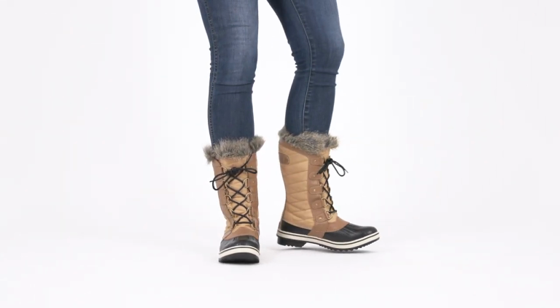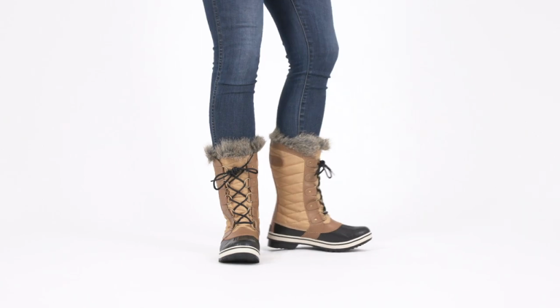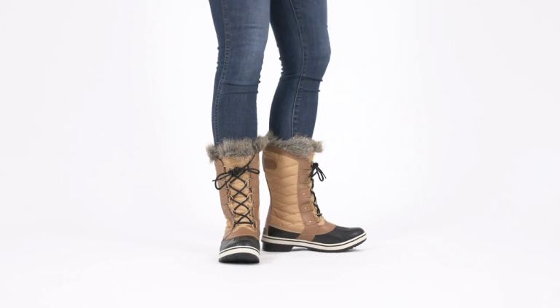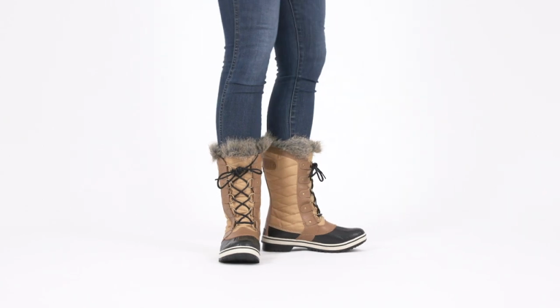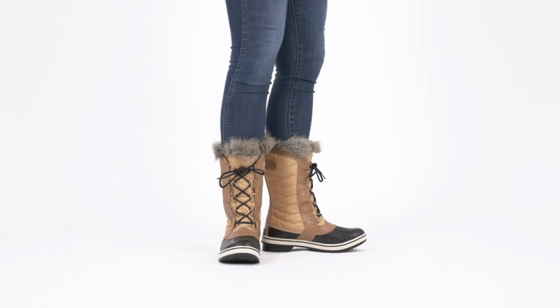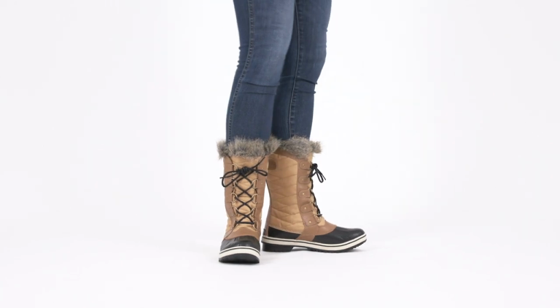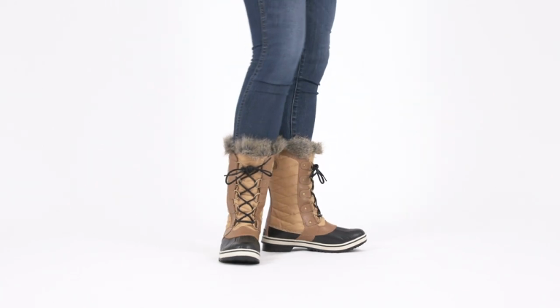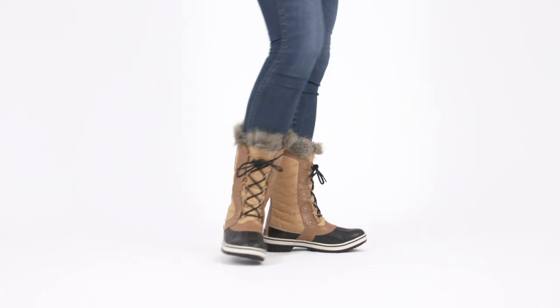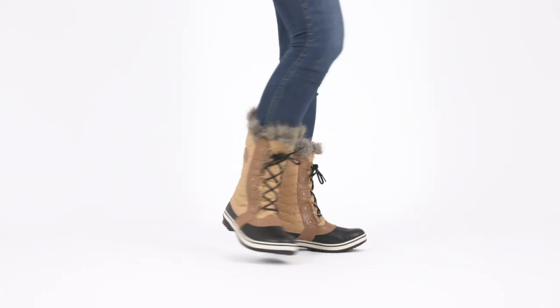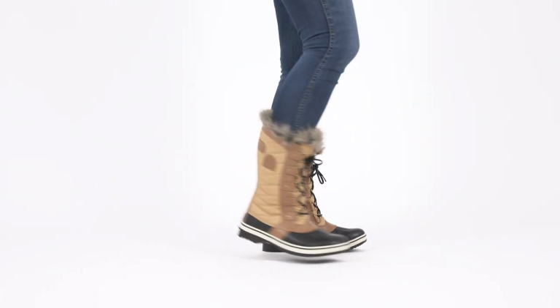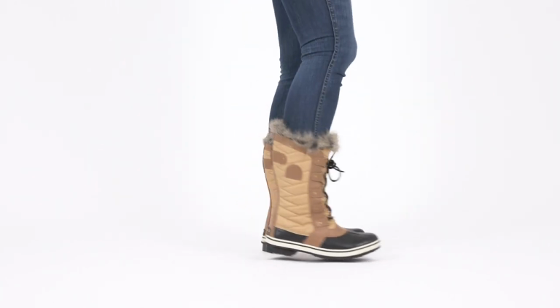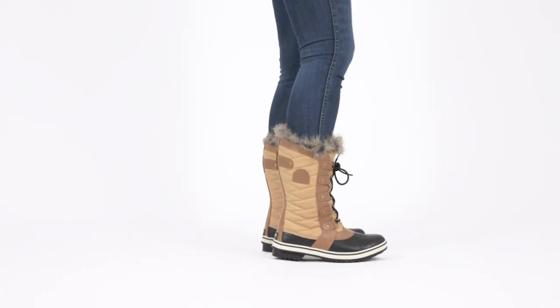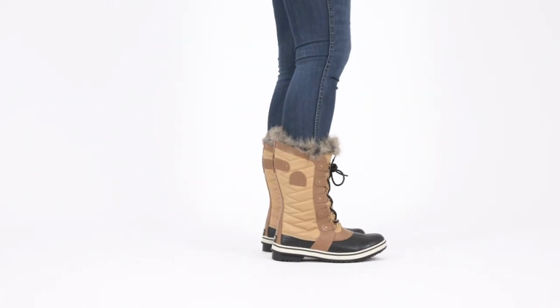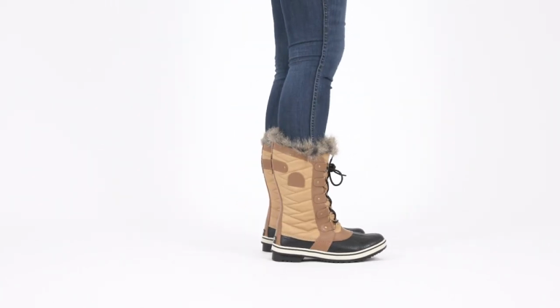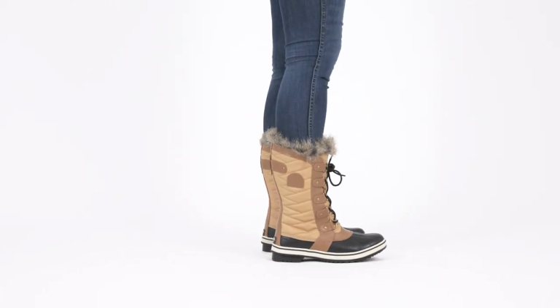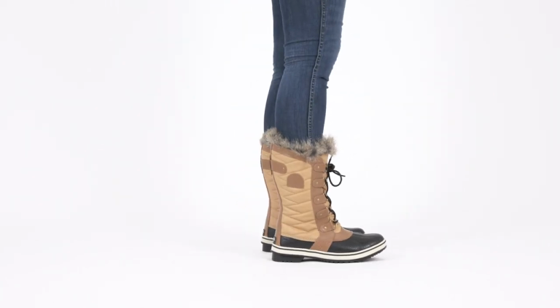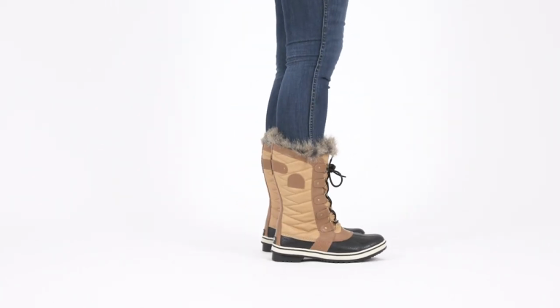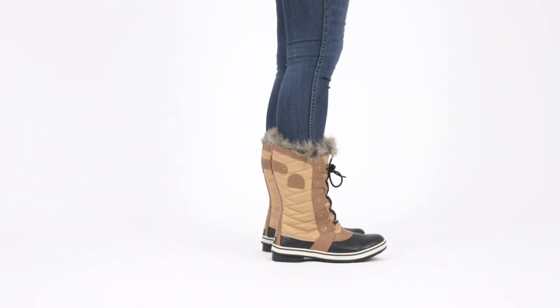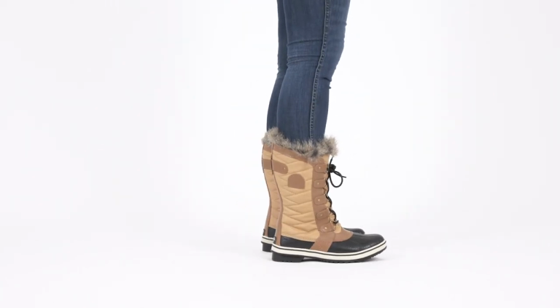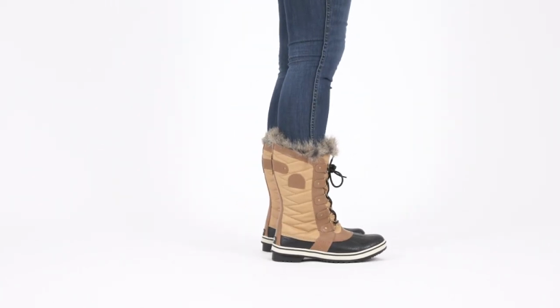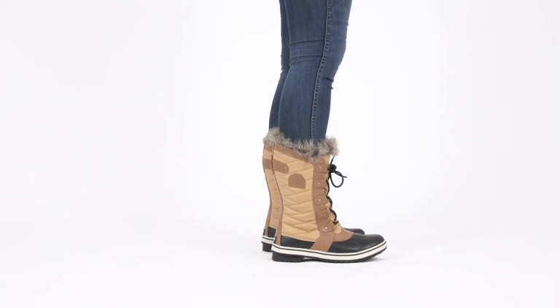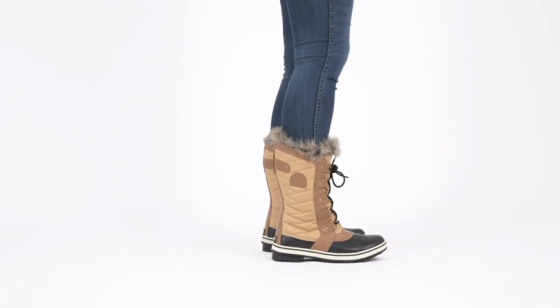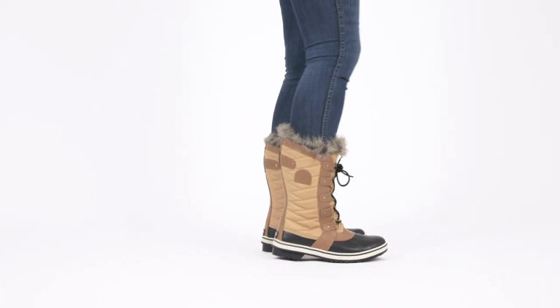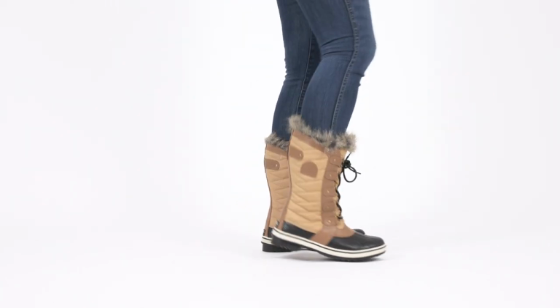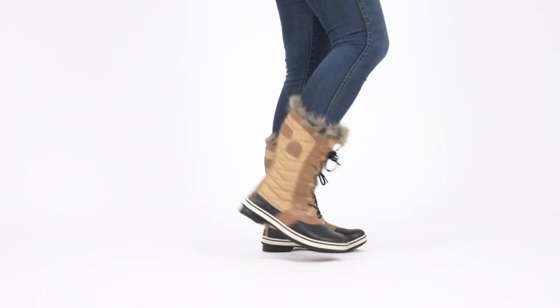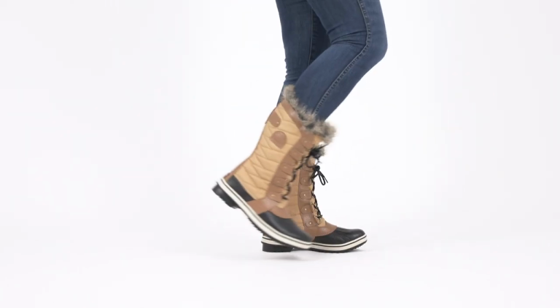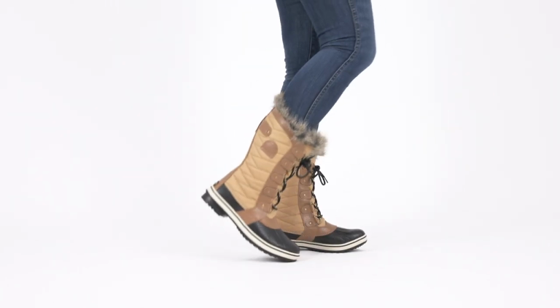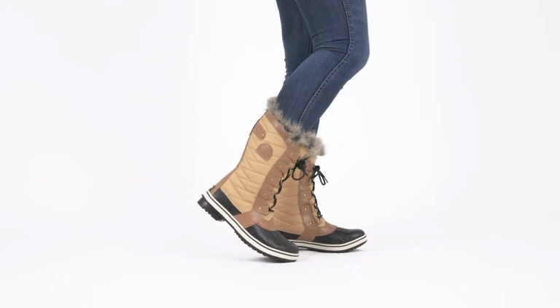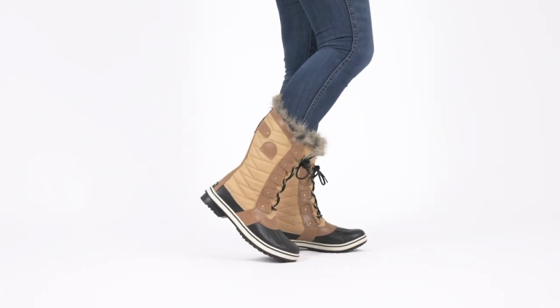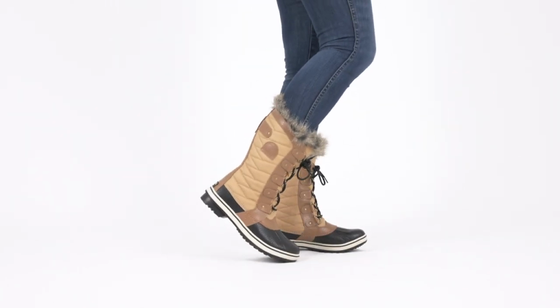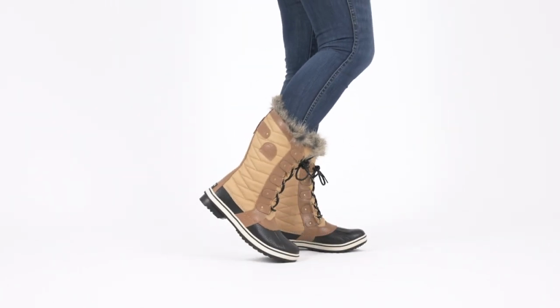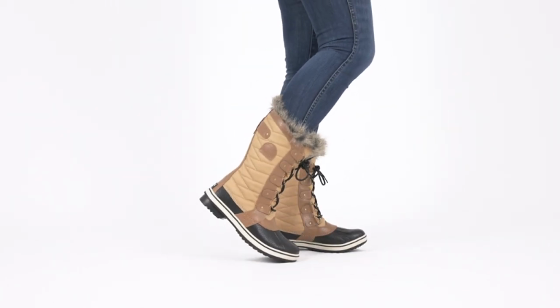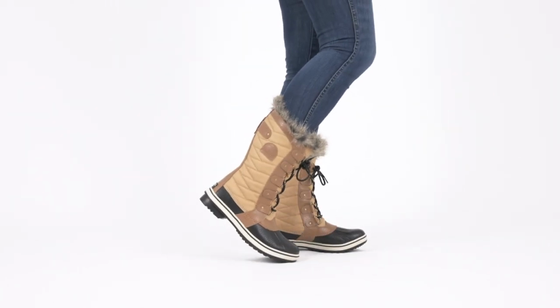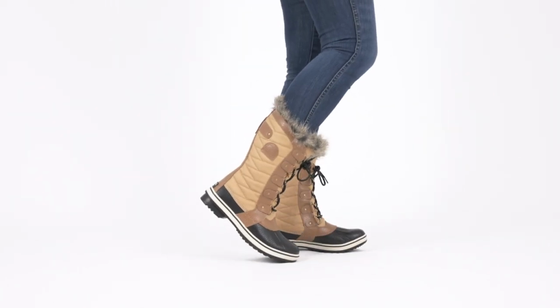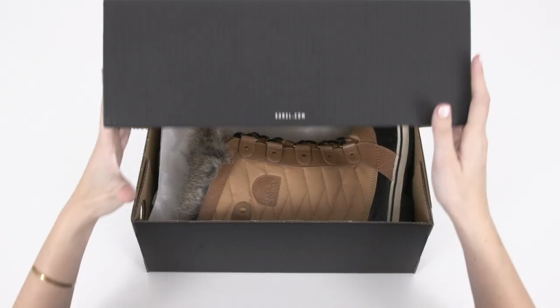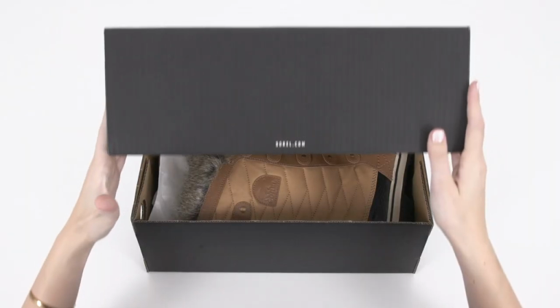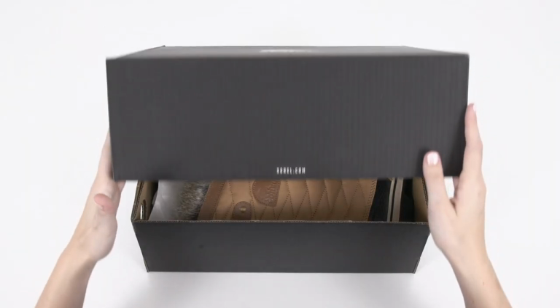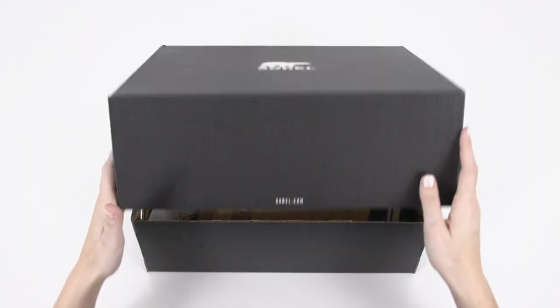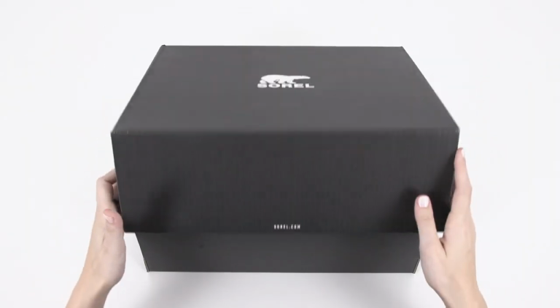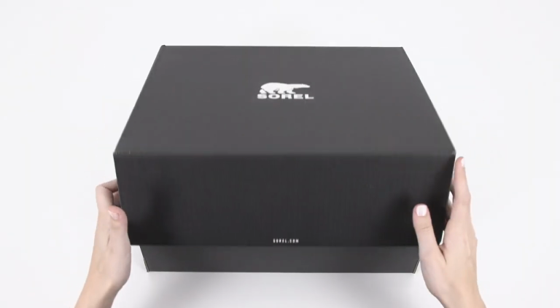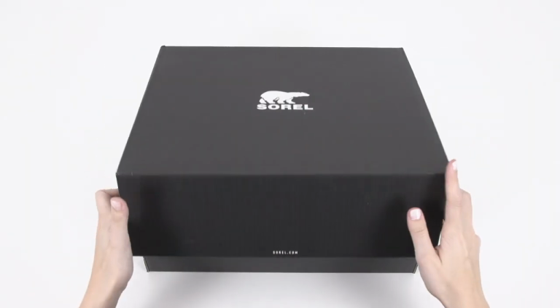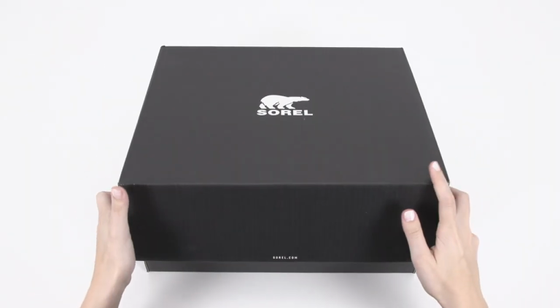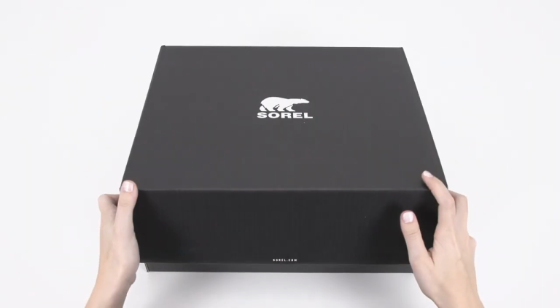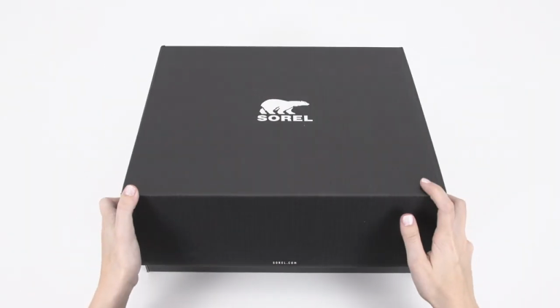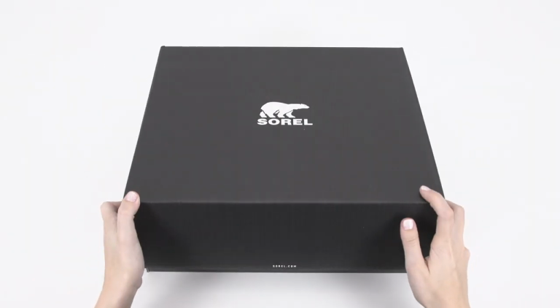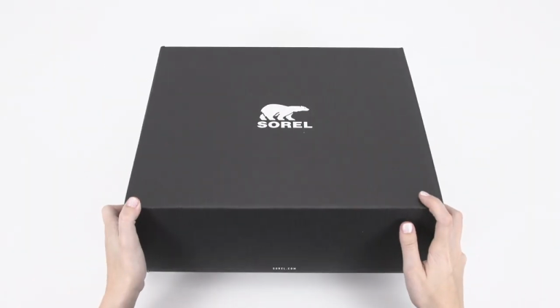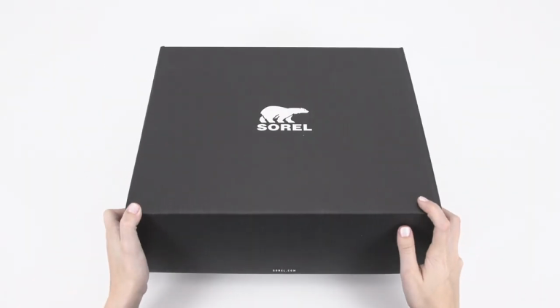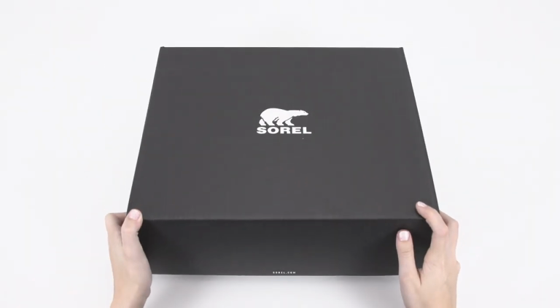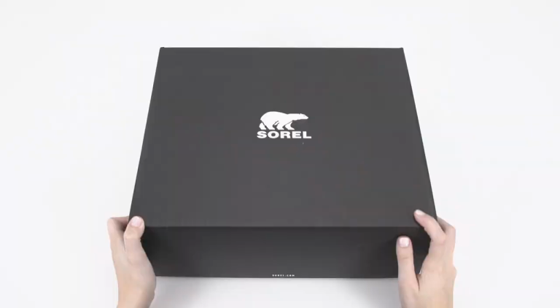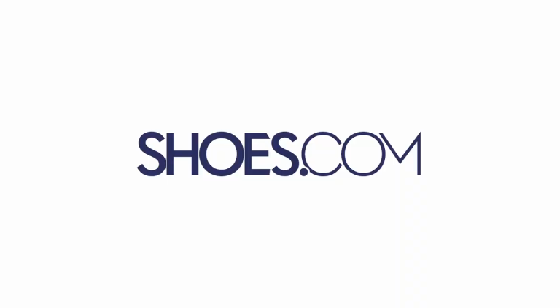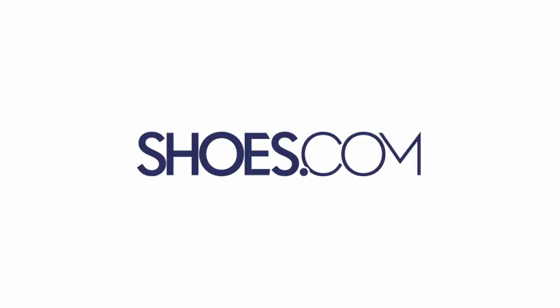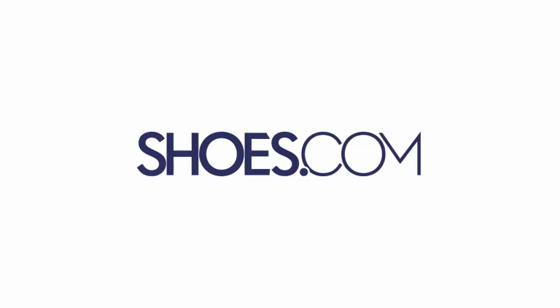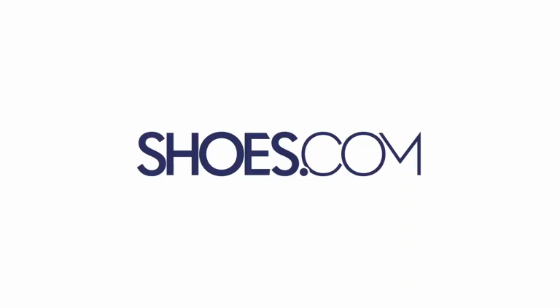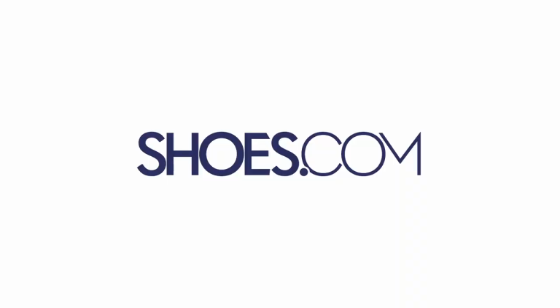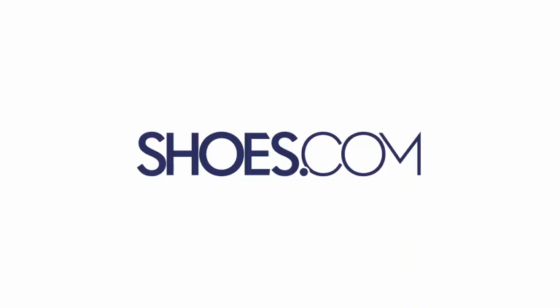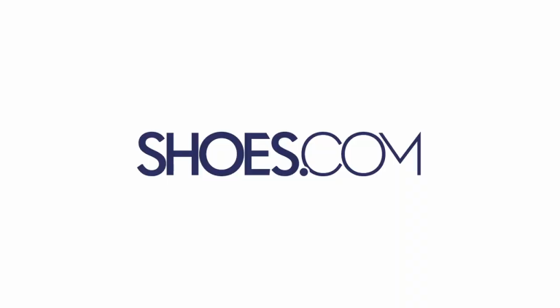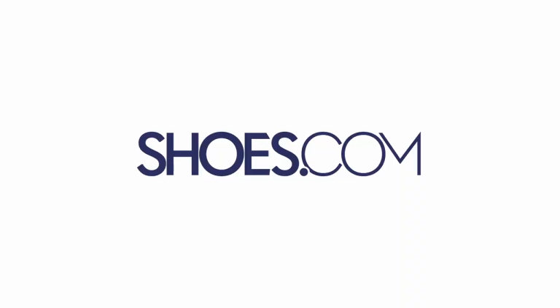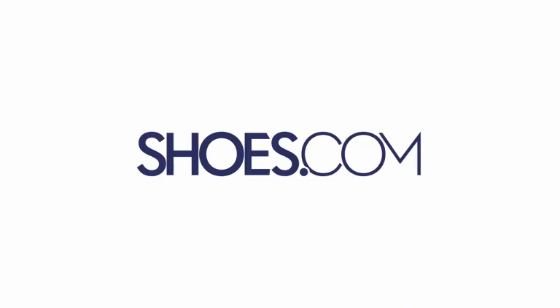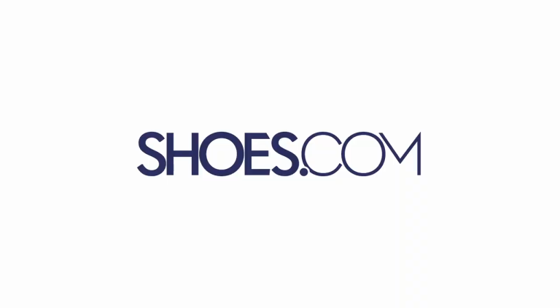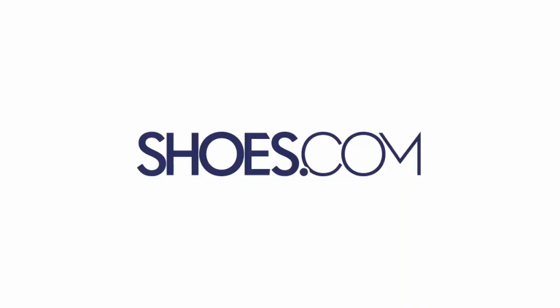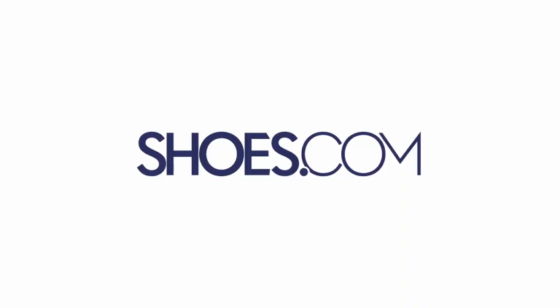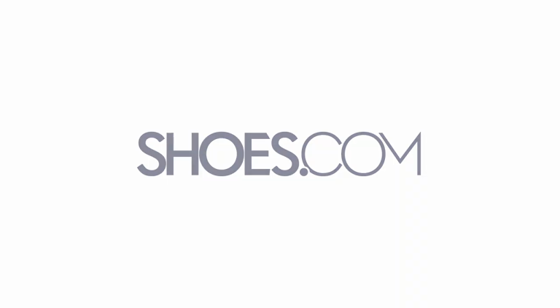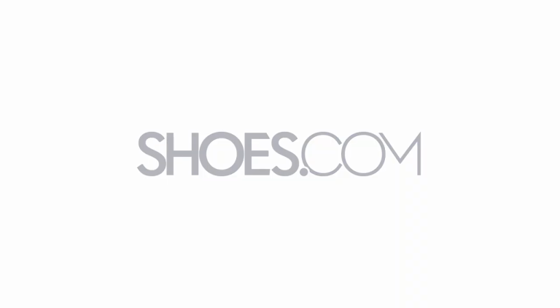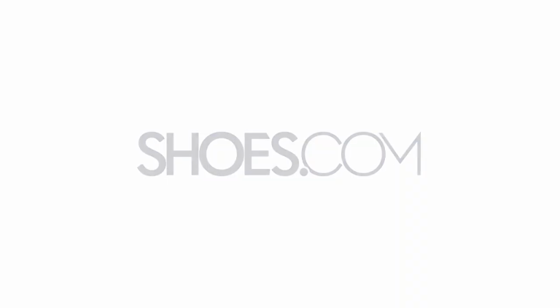Shop these reliable snow boots in your usual size for a perfect fit. The Sorel Tofino 2 boot, always at shoes.com.